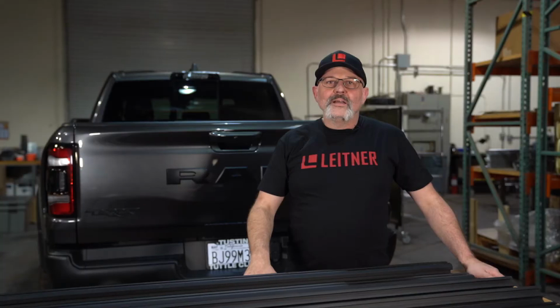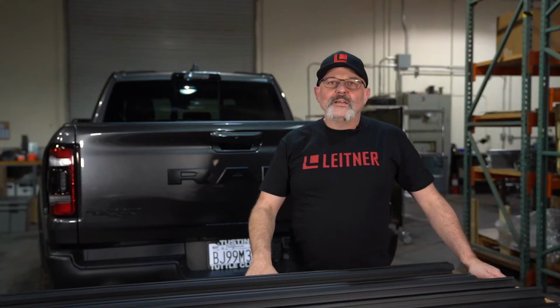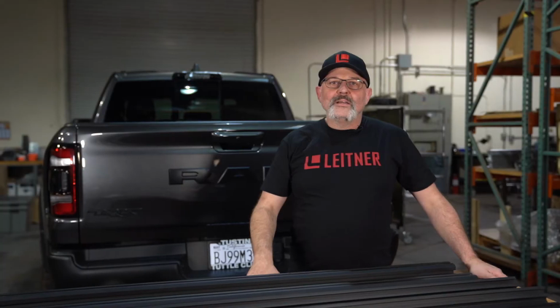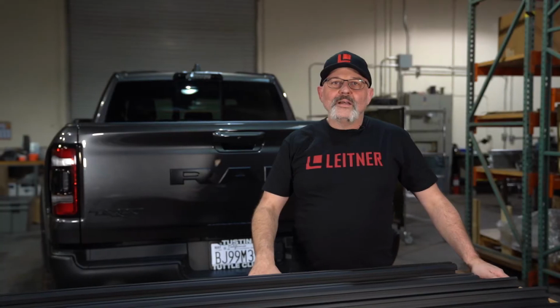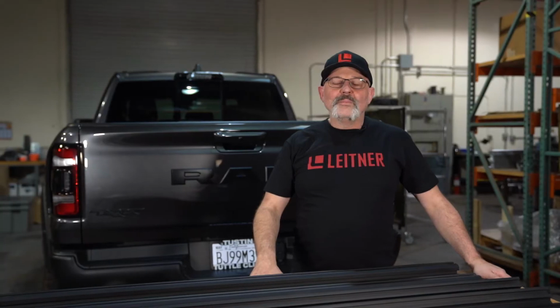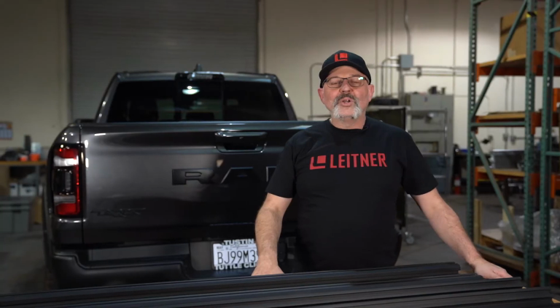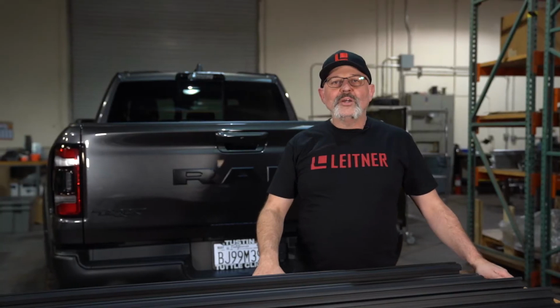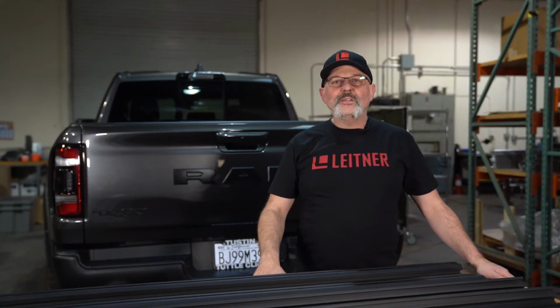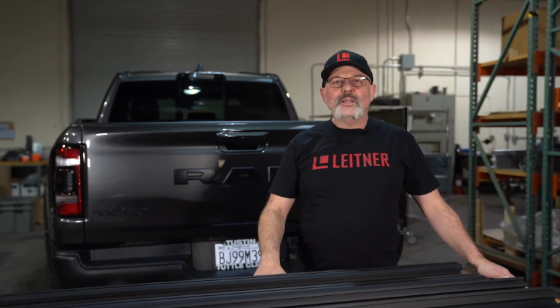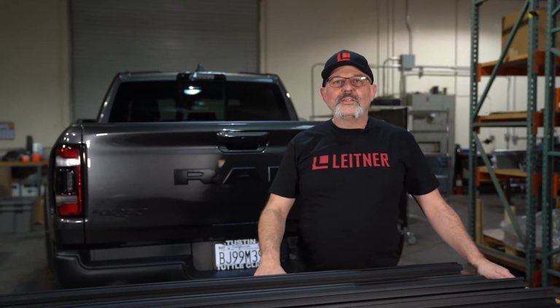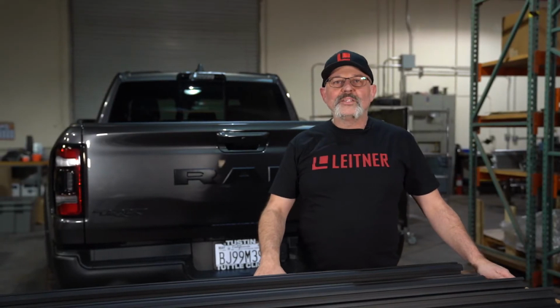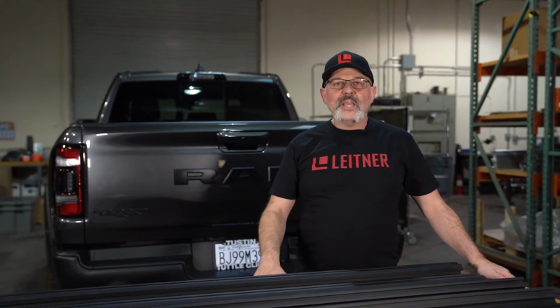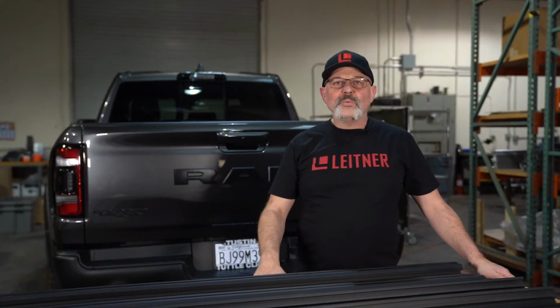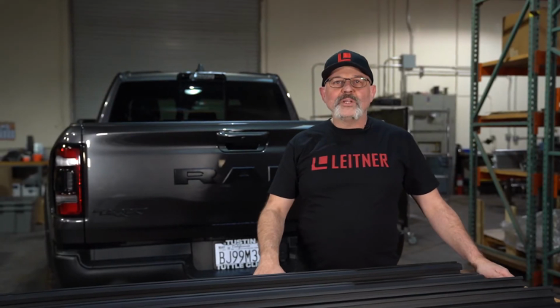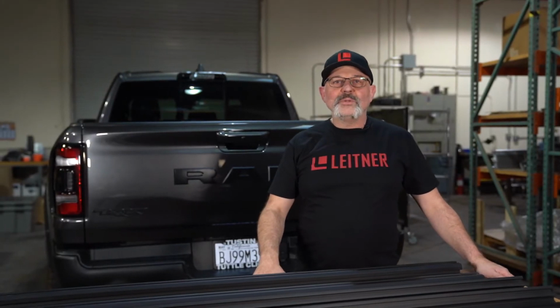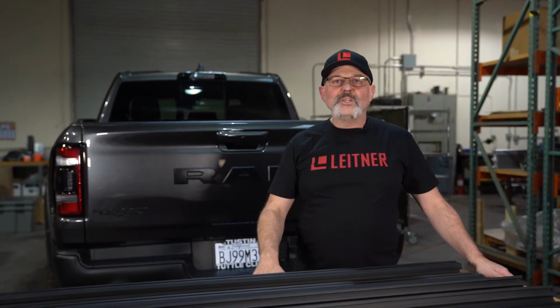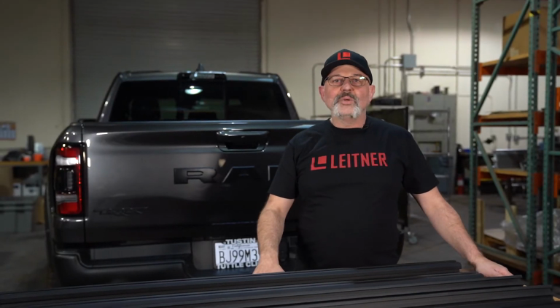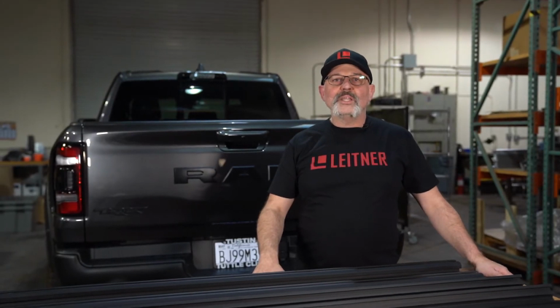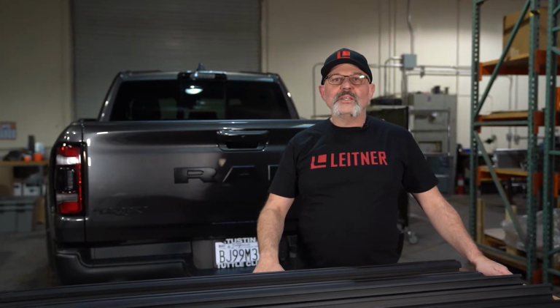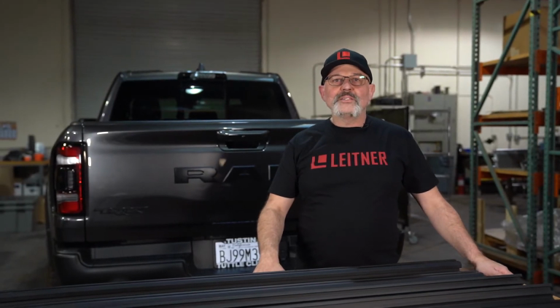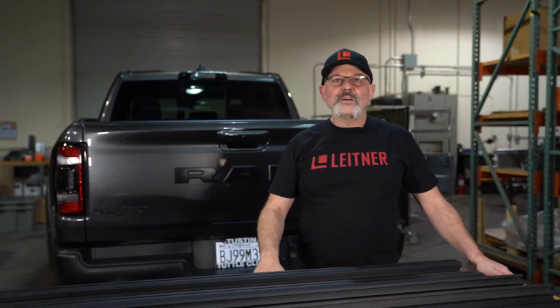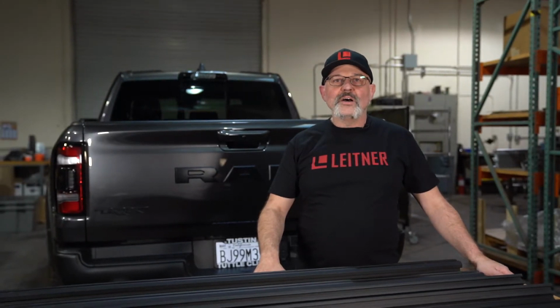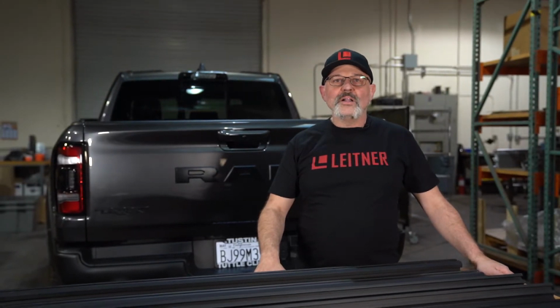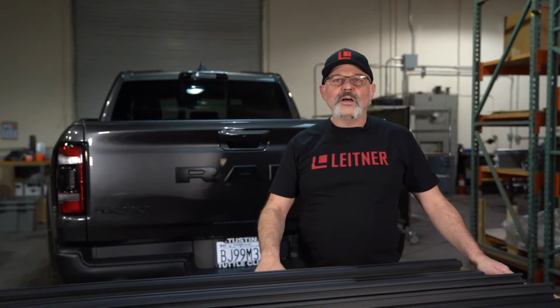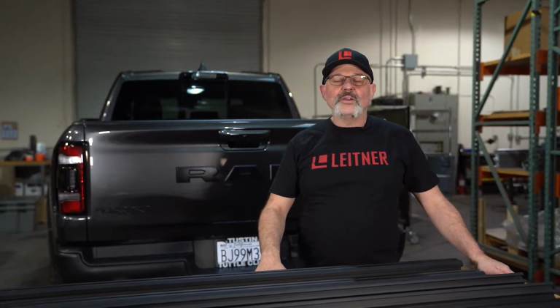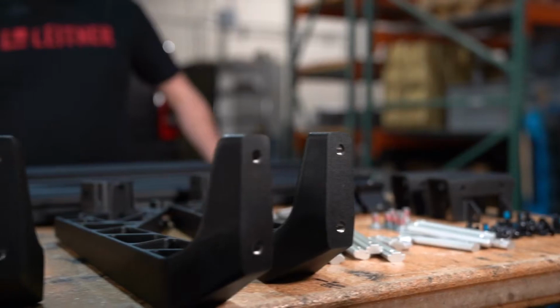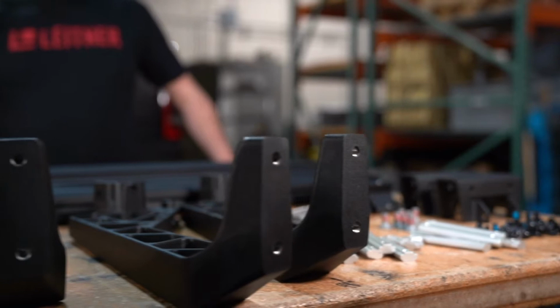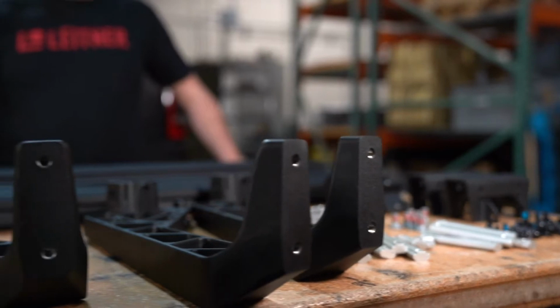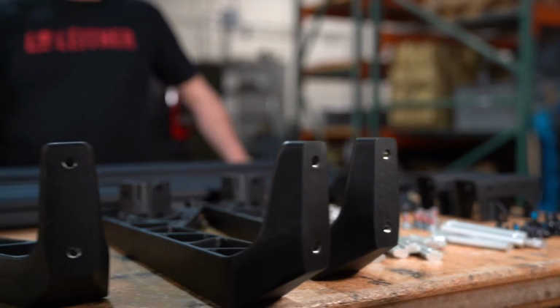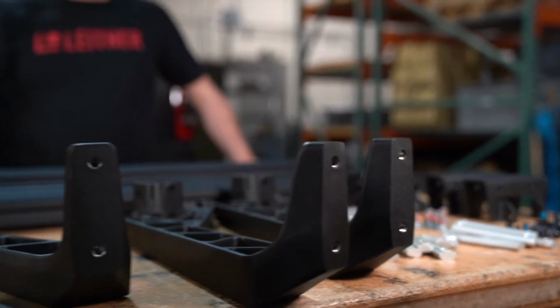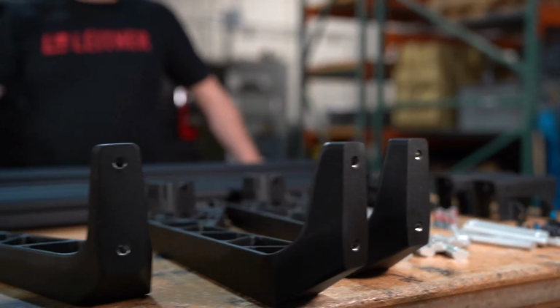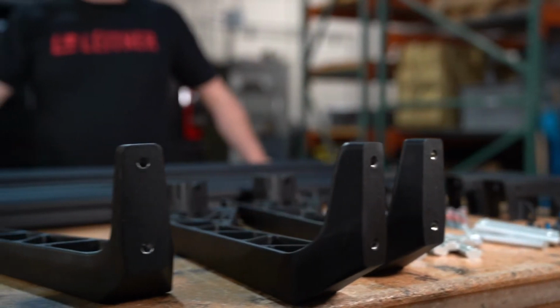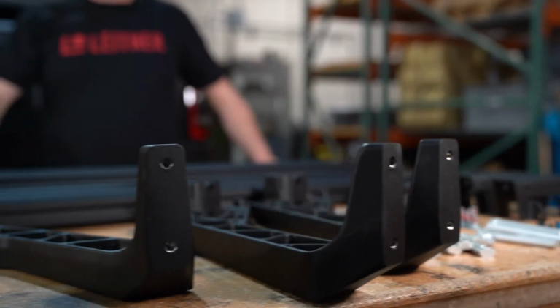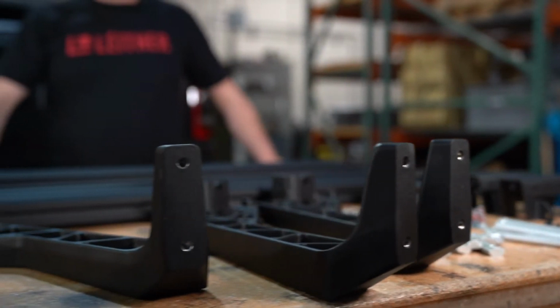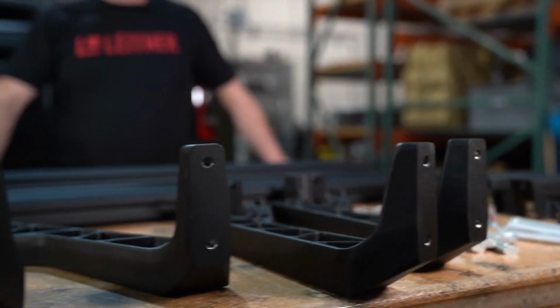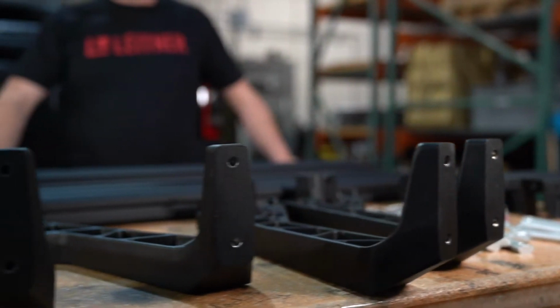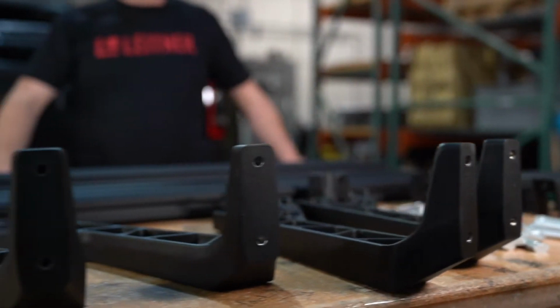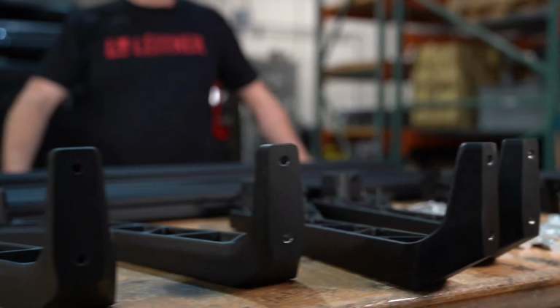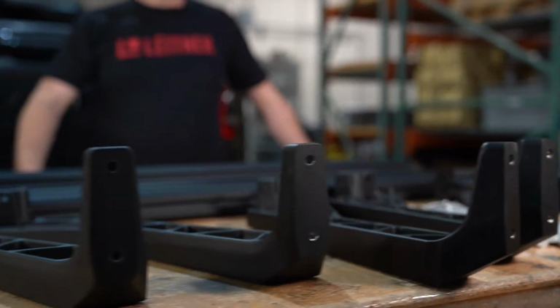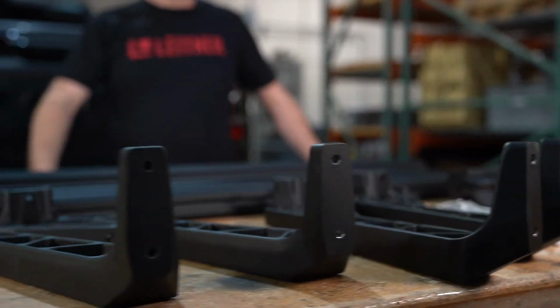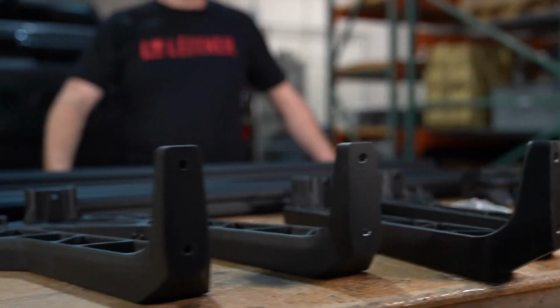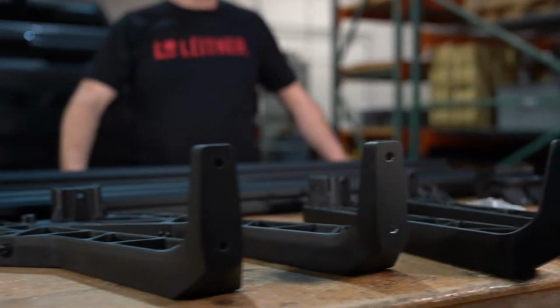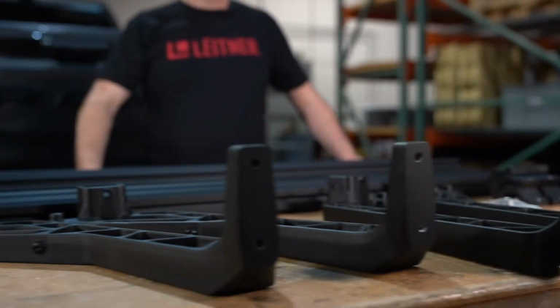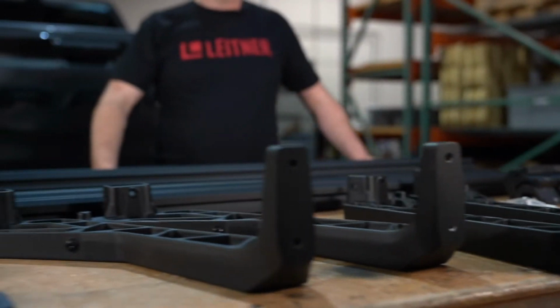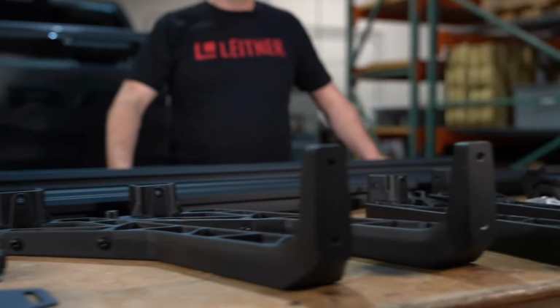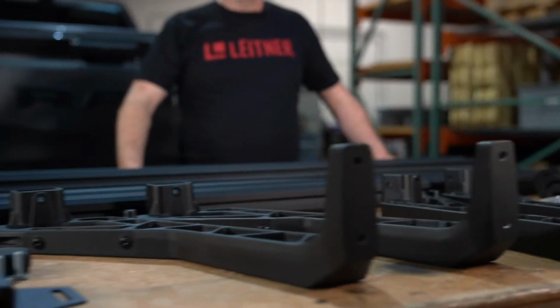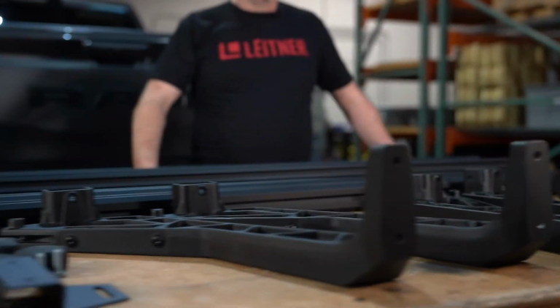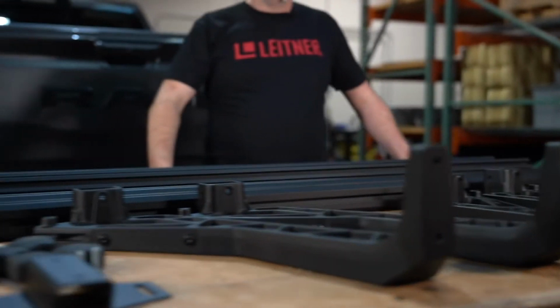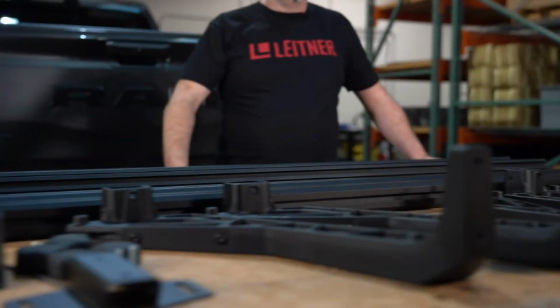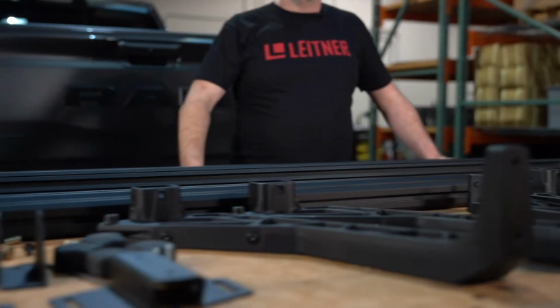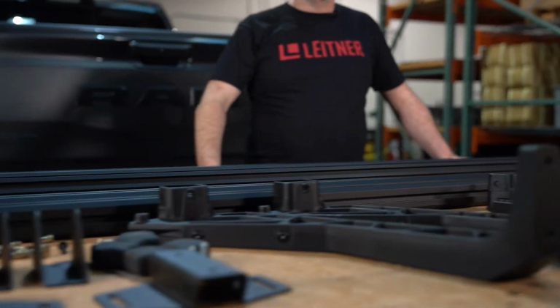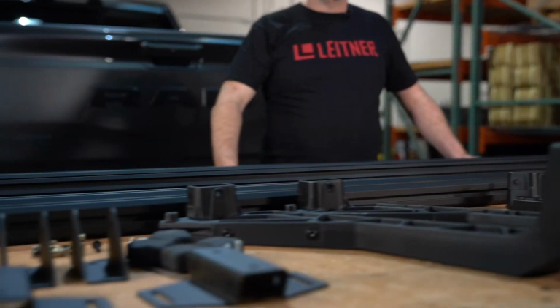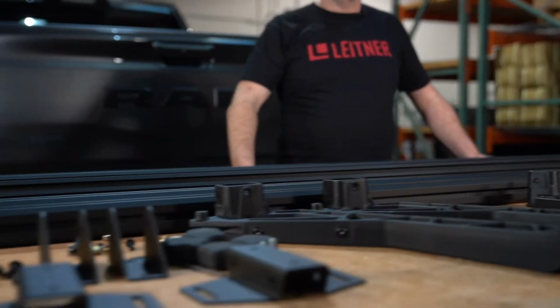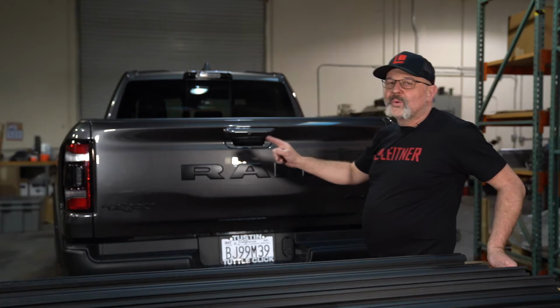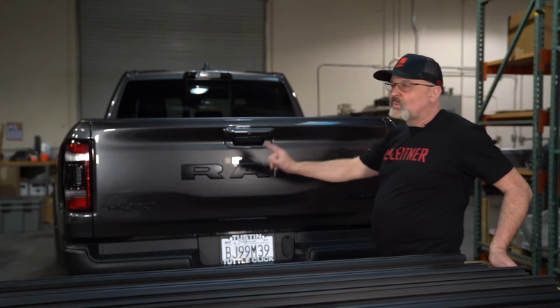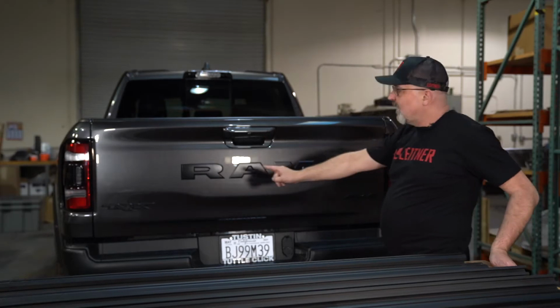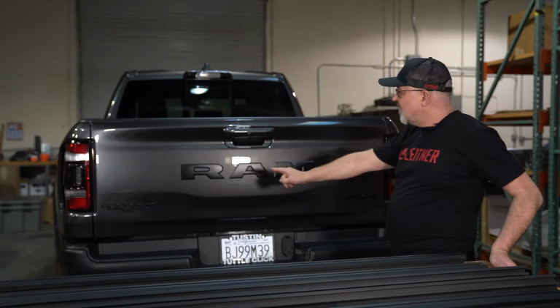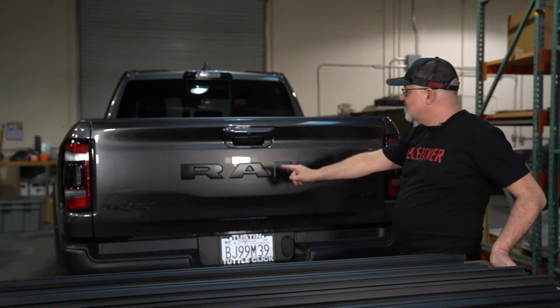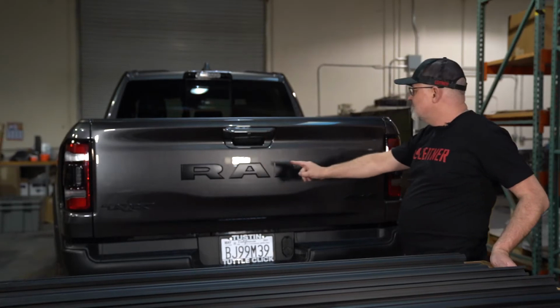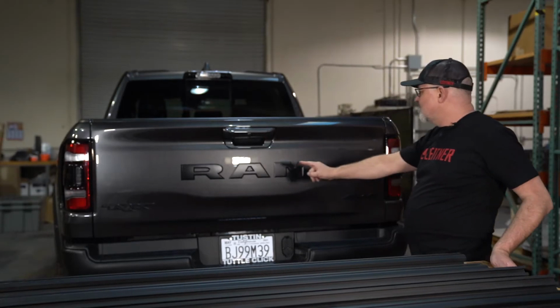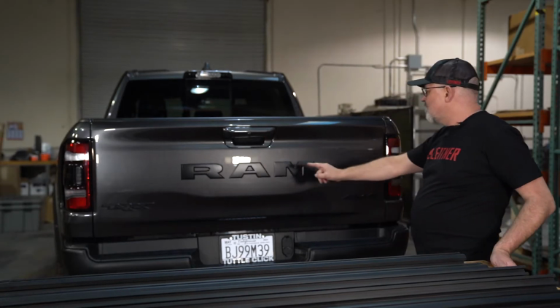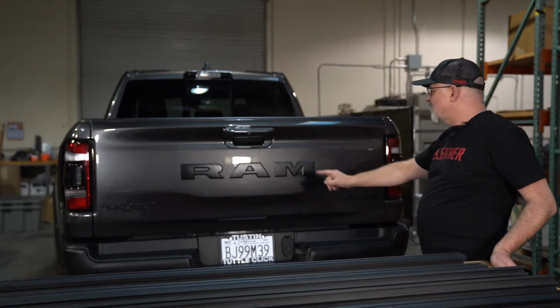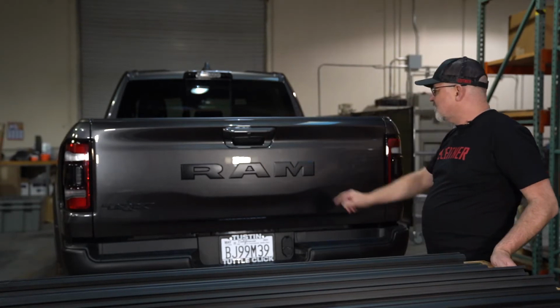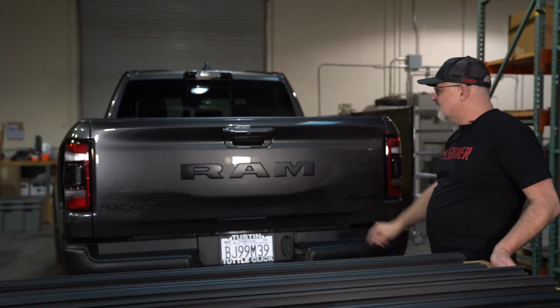I'm Bernard and today we're going to be doing an install of the Forged Active Cargo System on this 2021 Ram TRX.